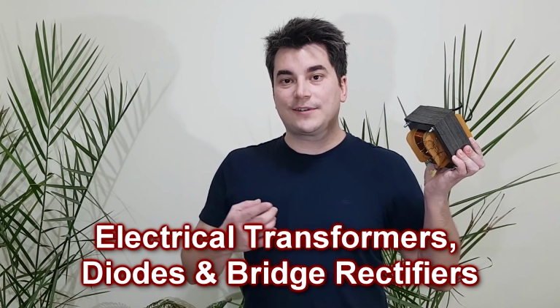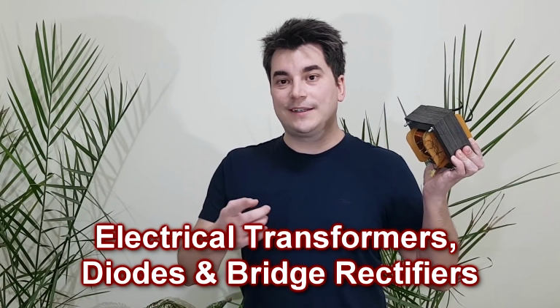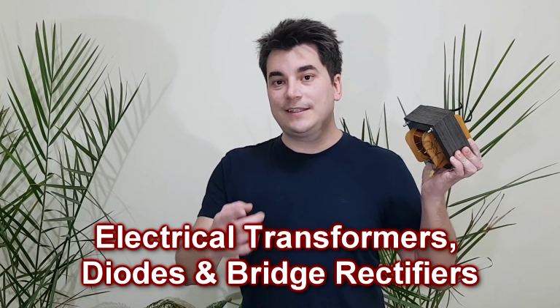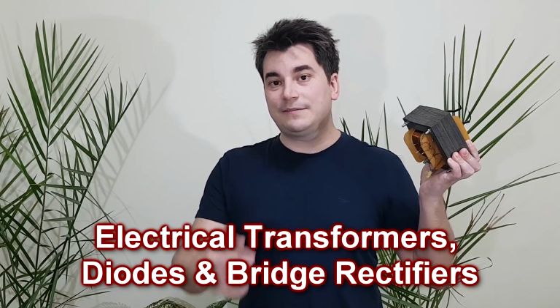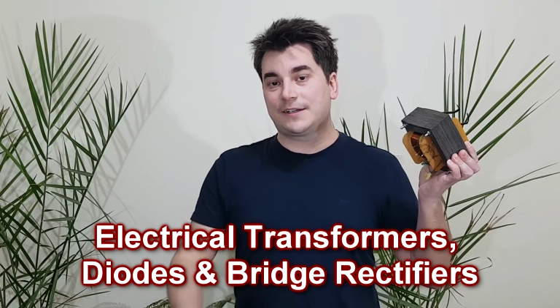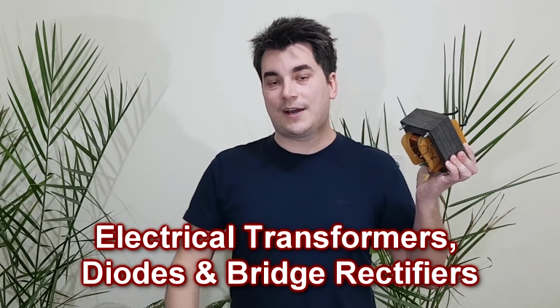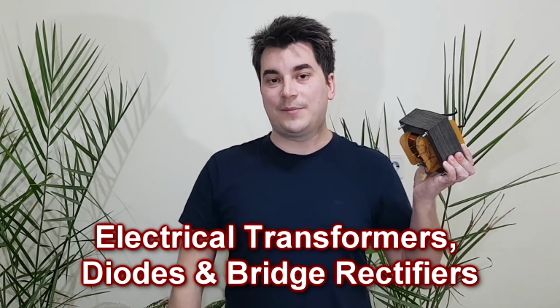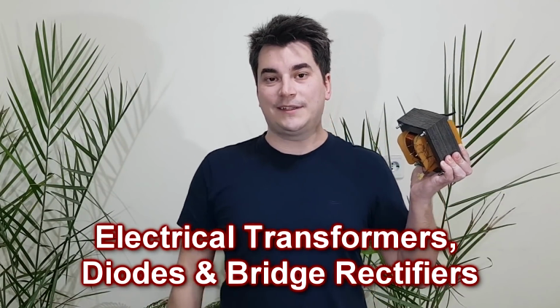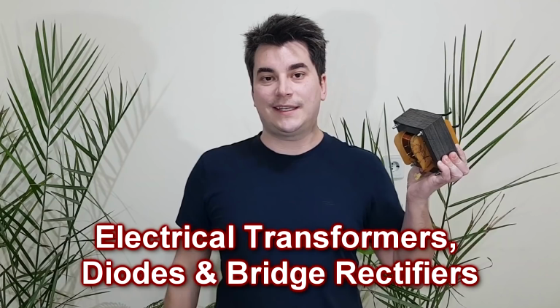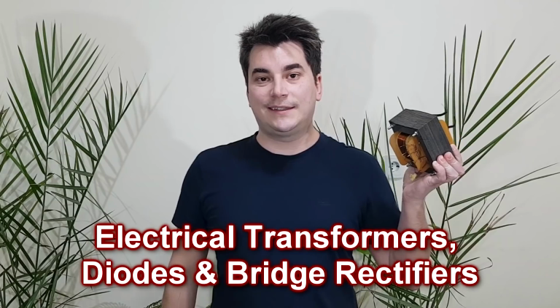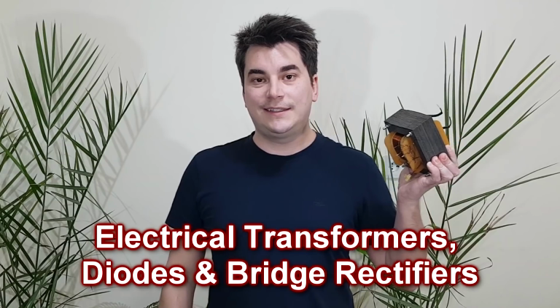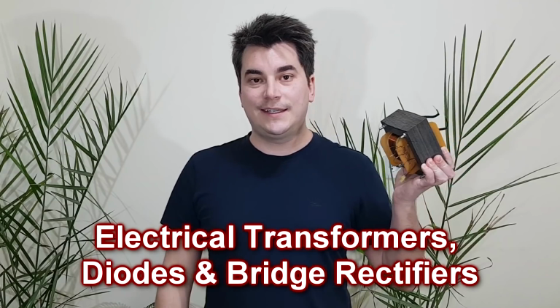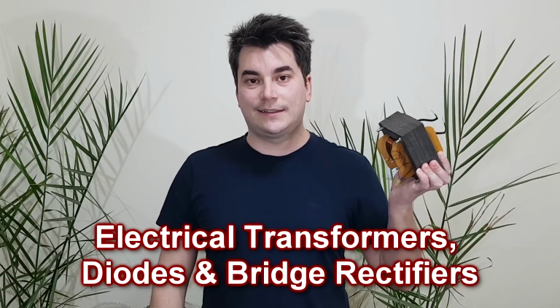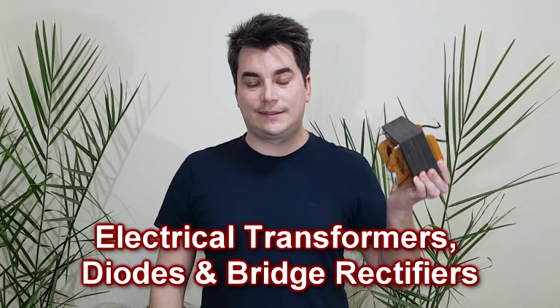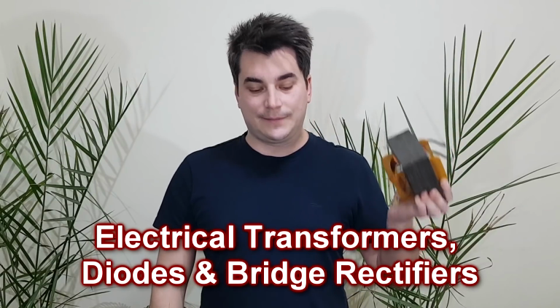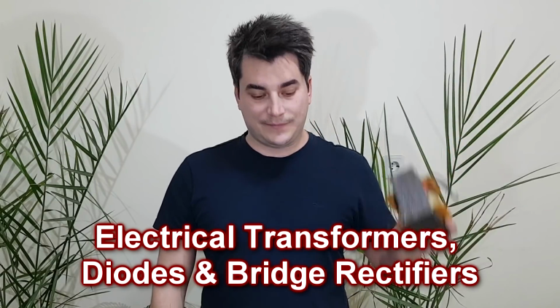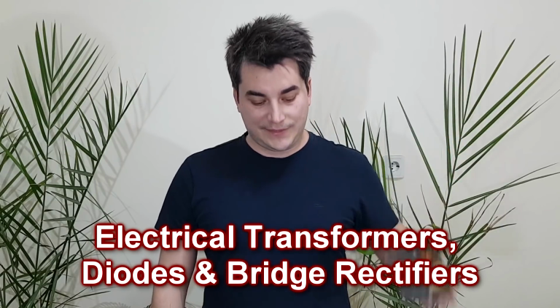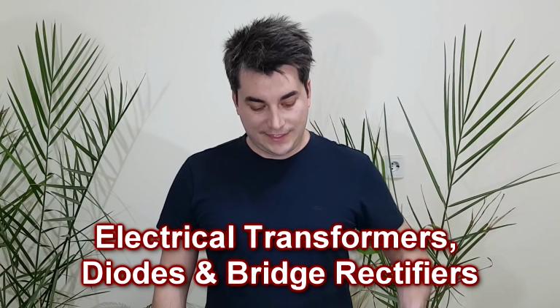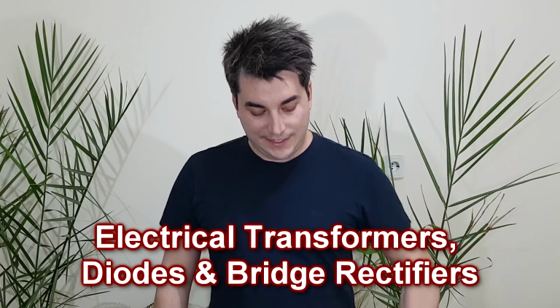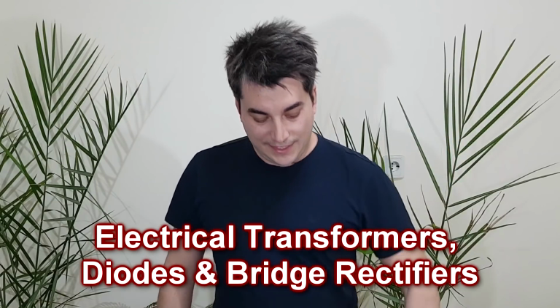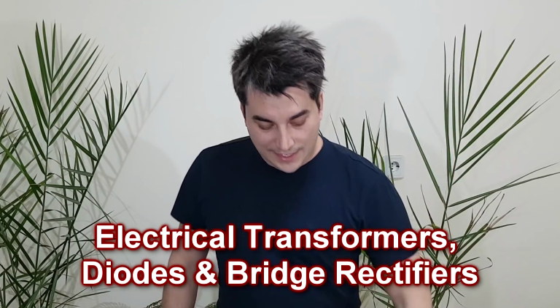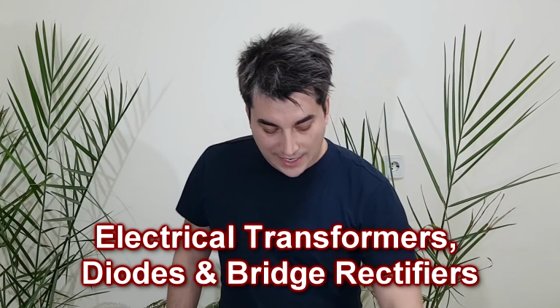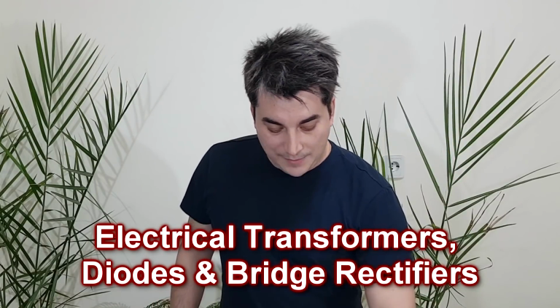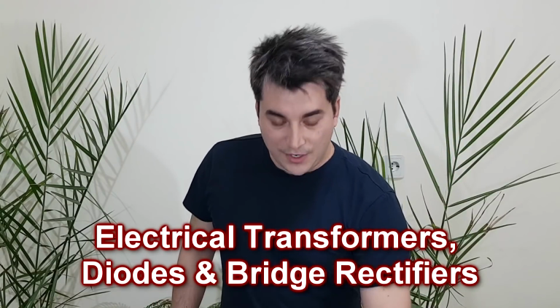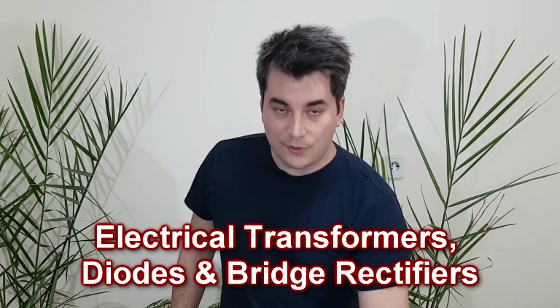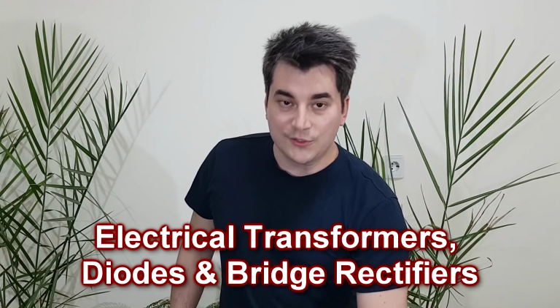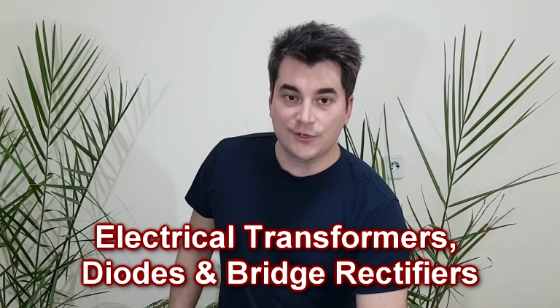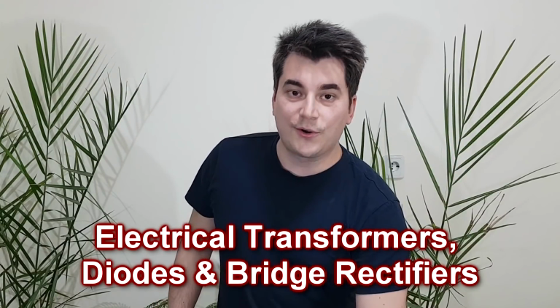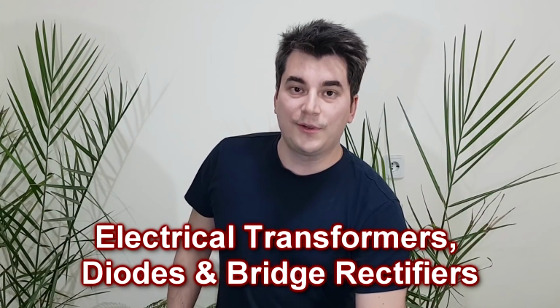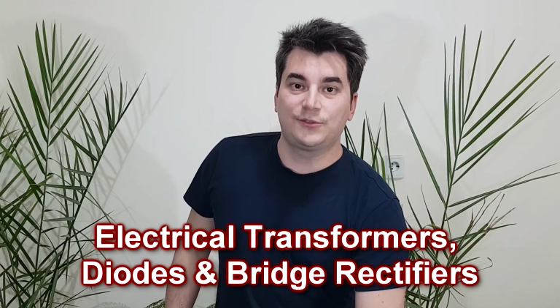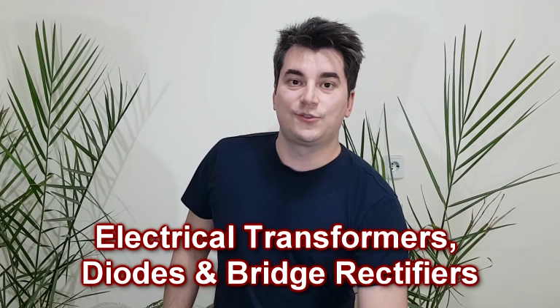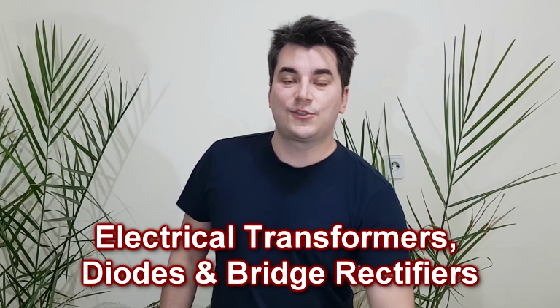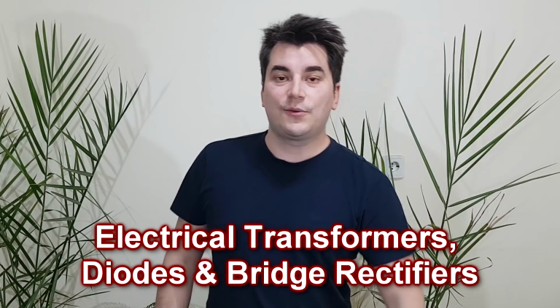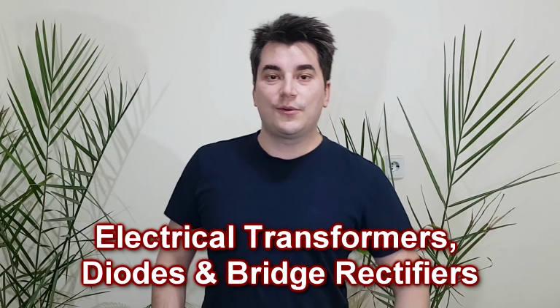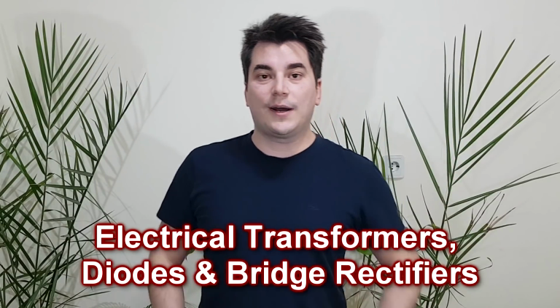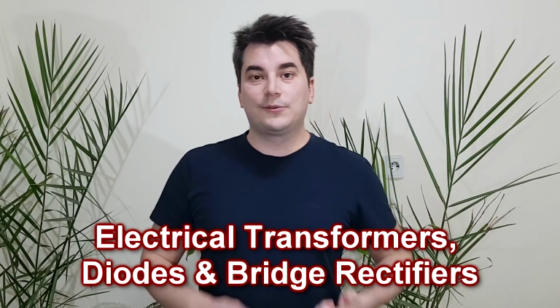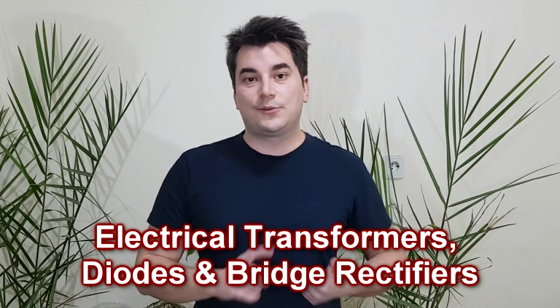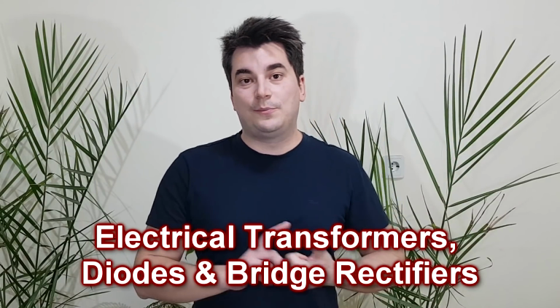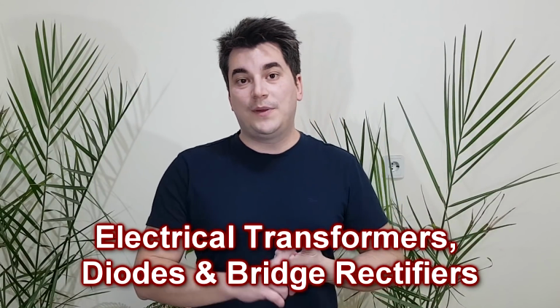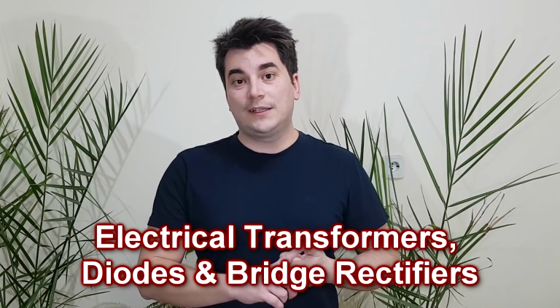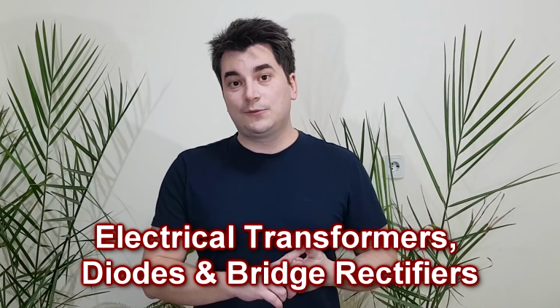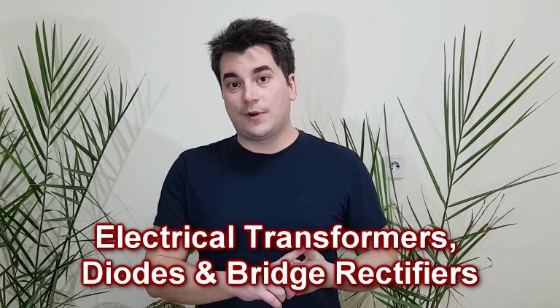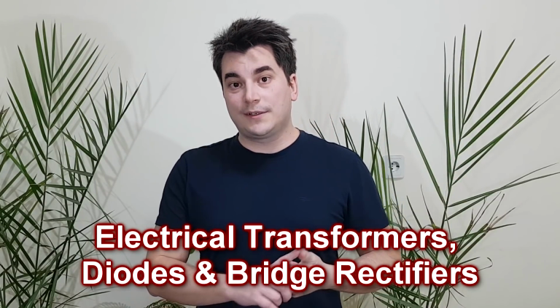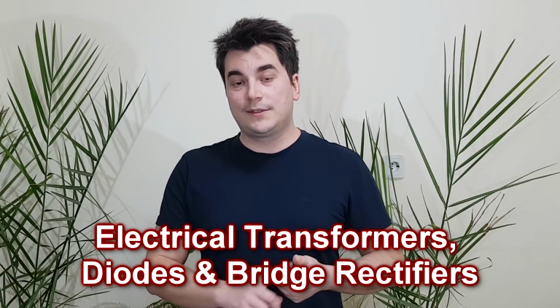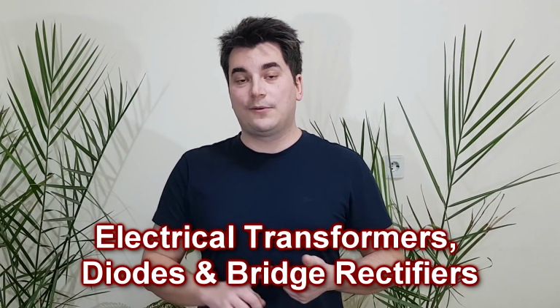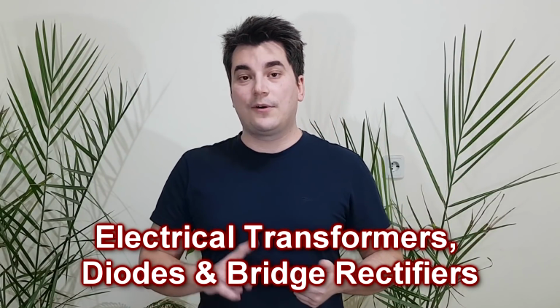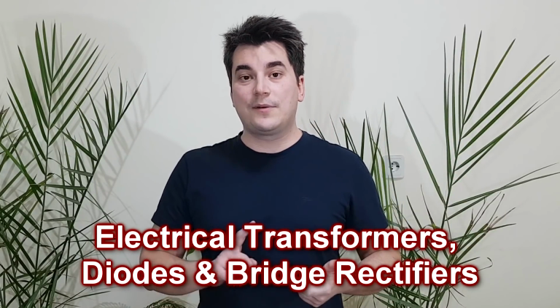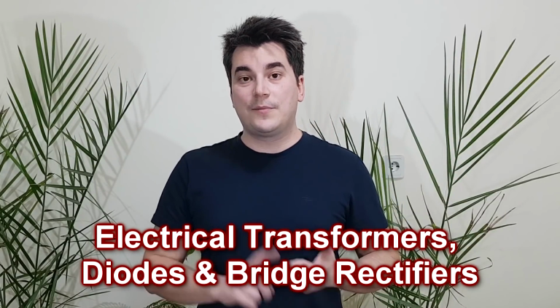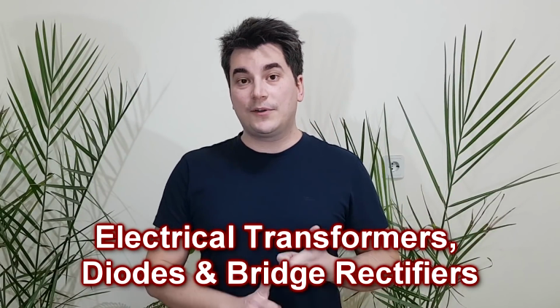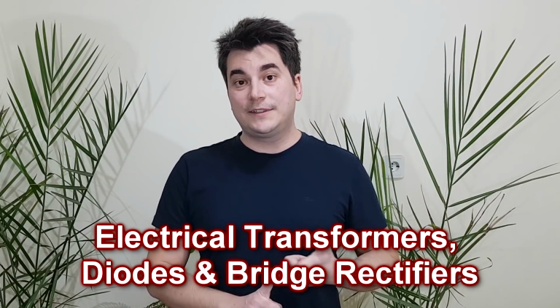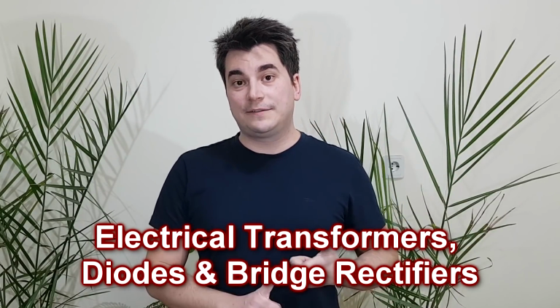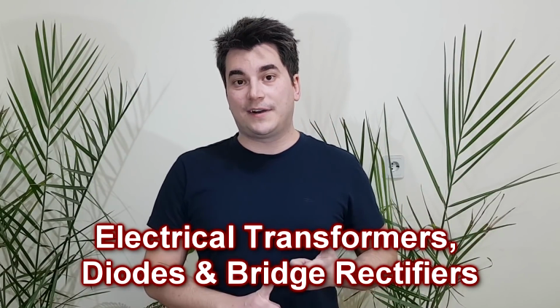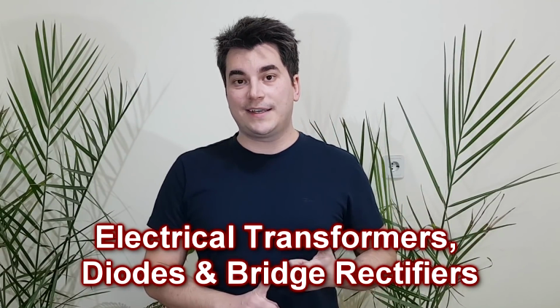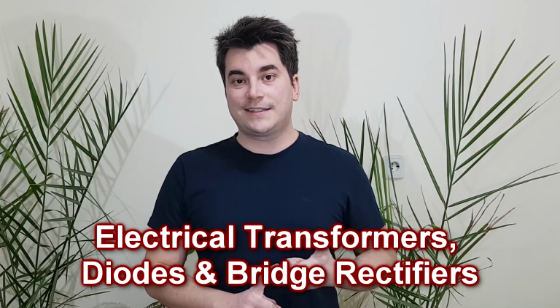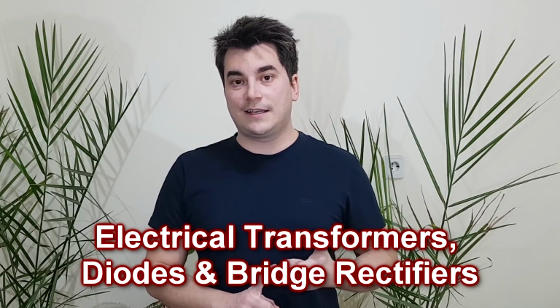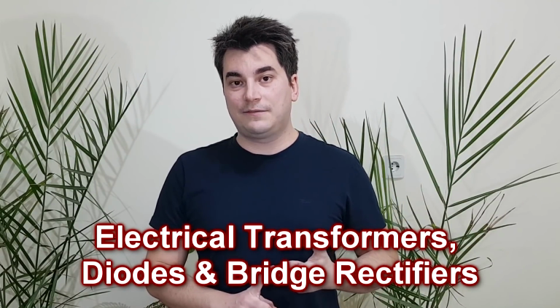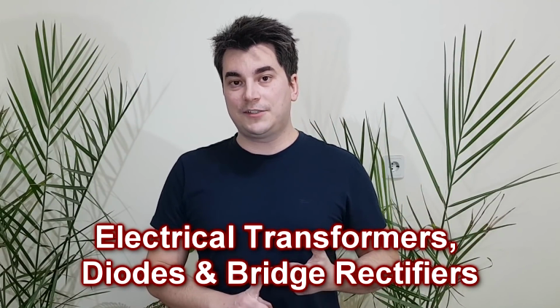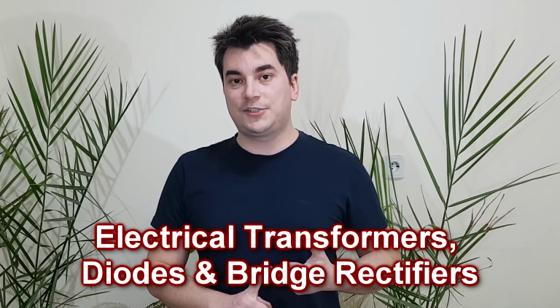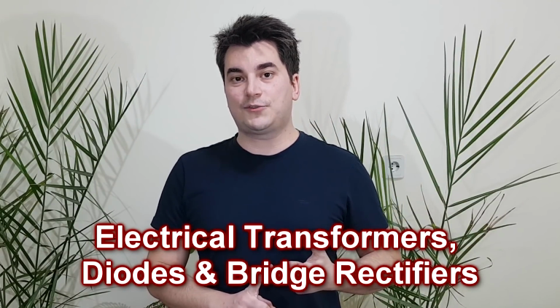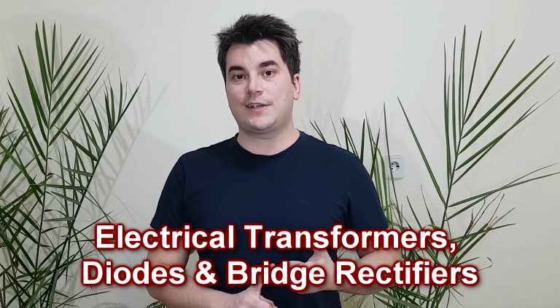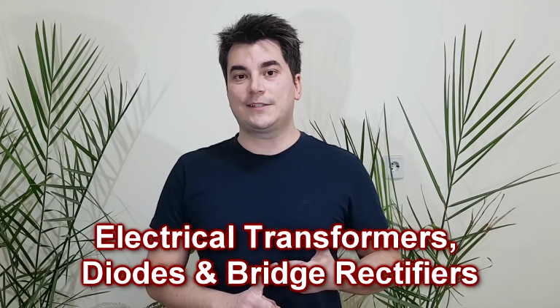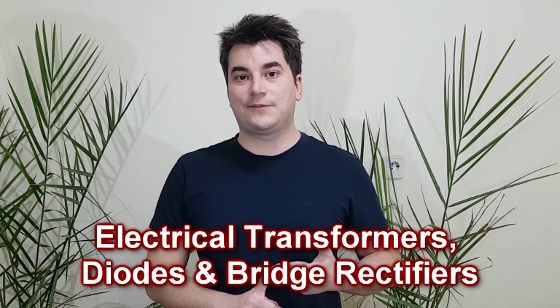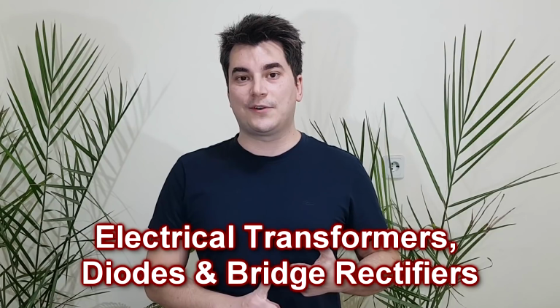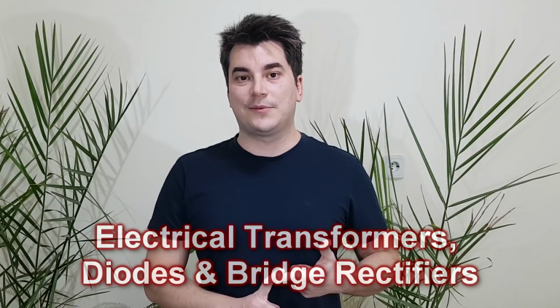You can leave a comment at the end. I'm also going to show you how to build one or modify a salvage transformer.